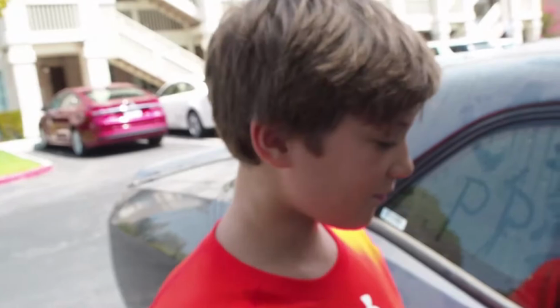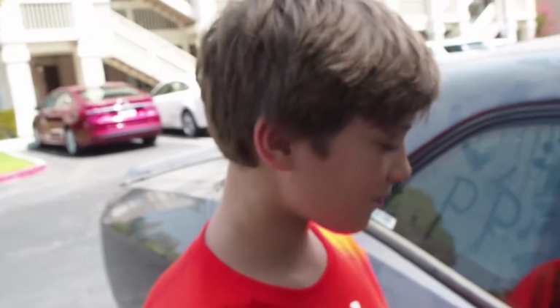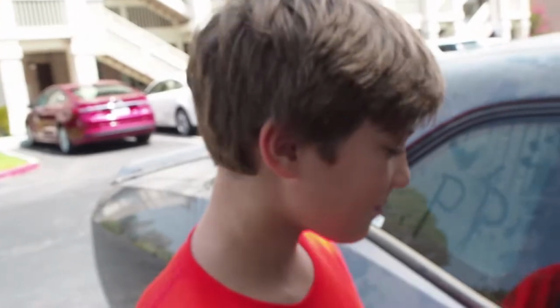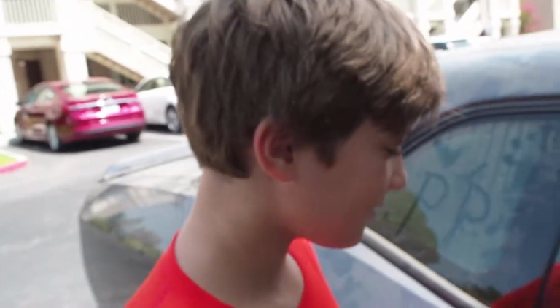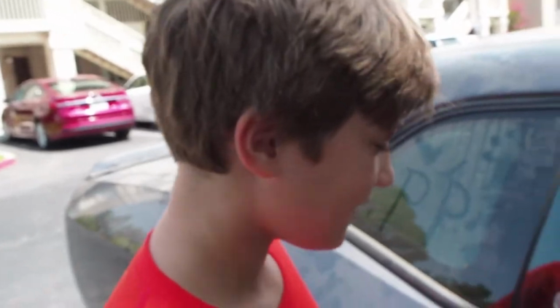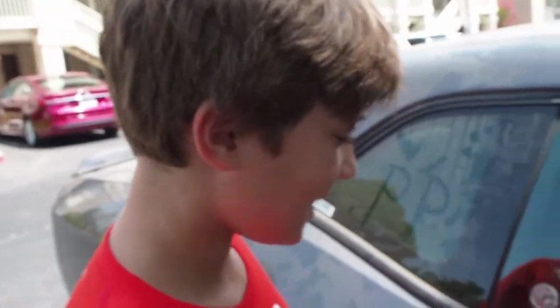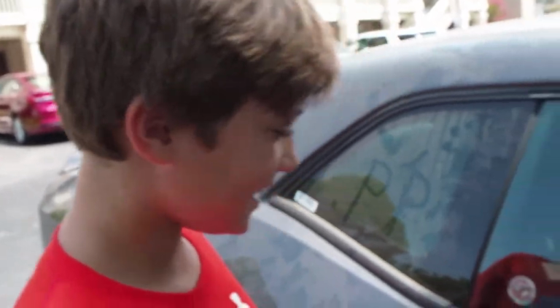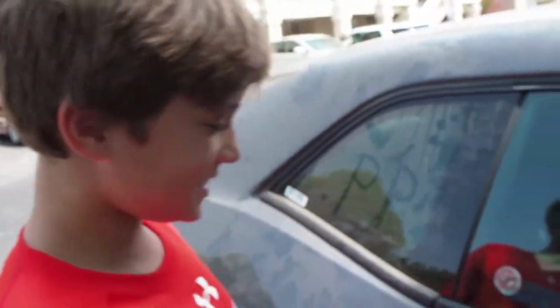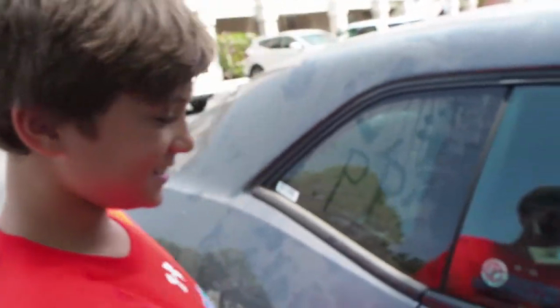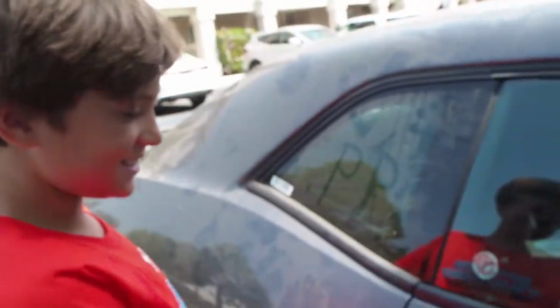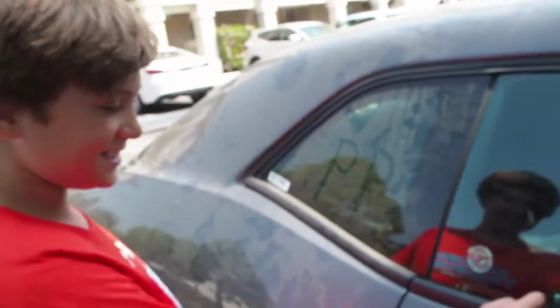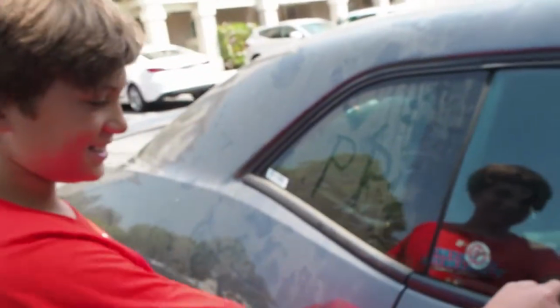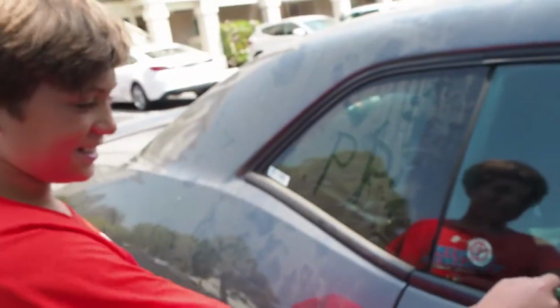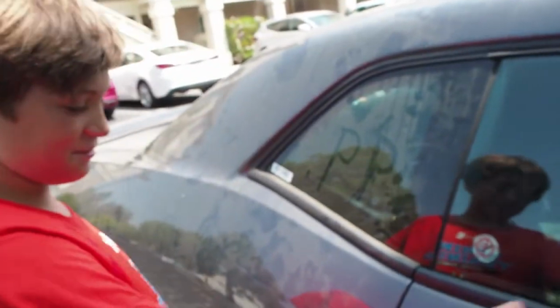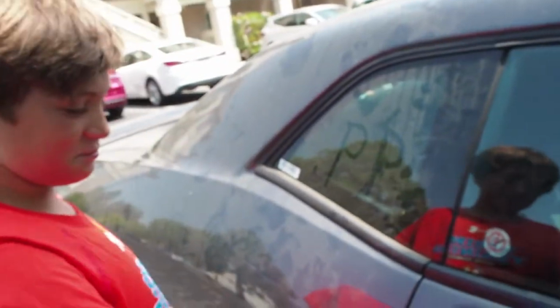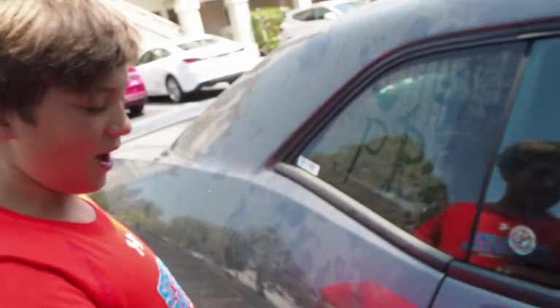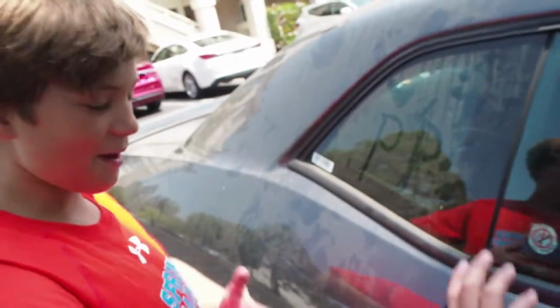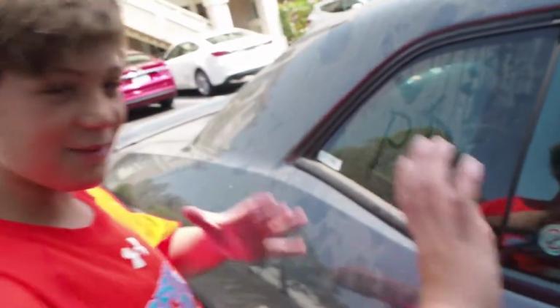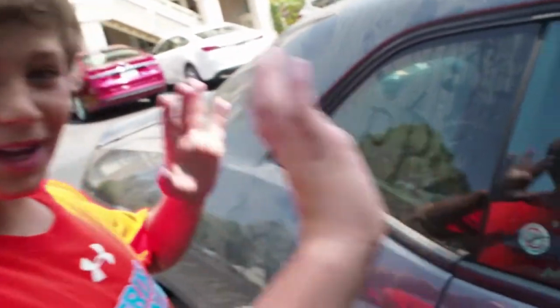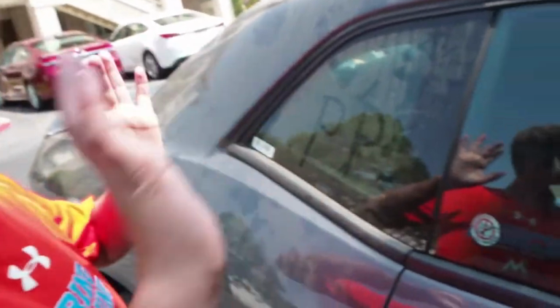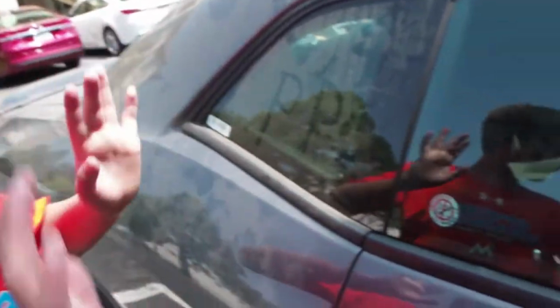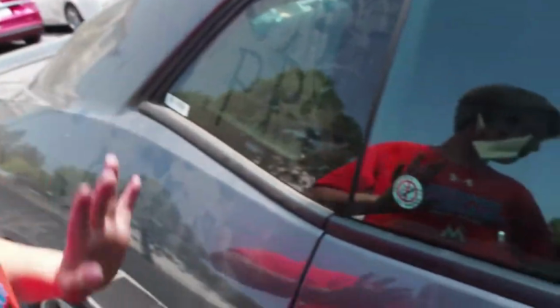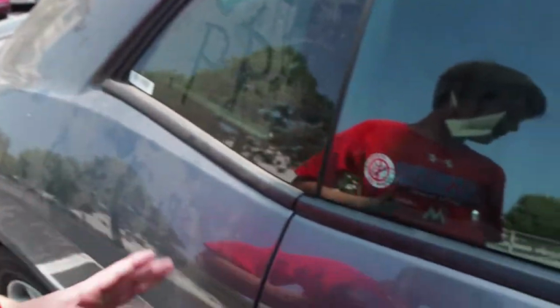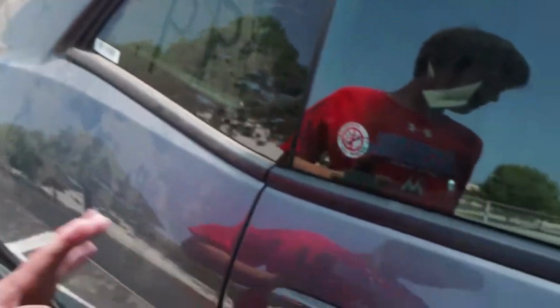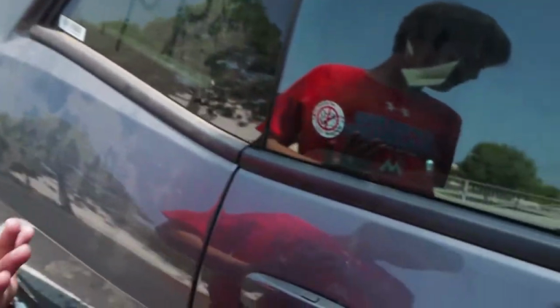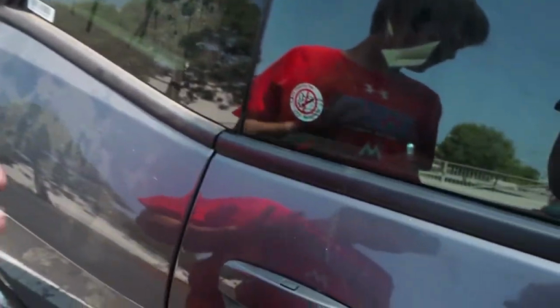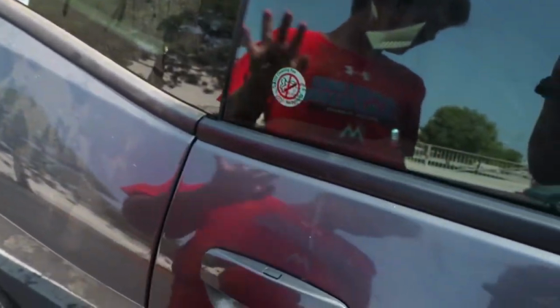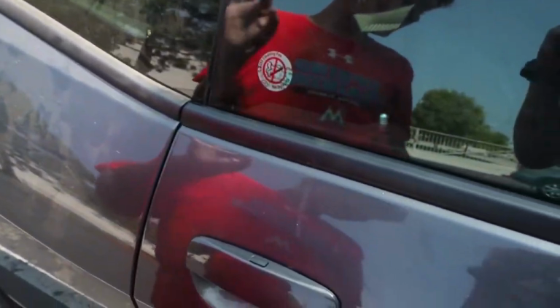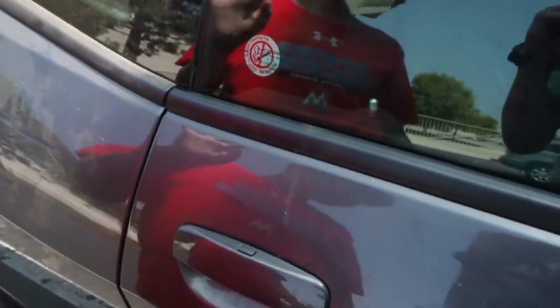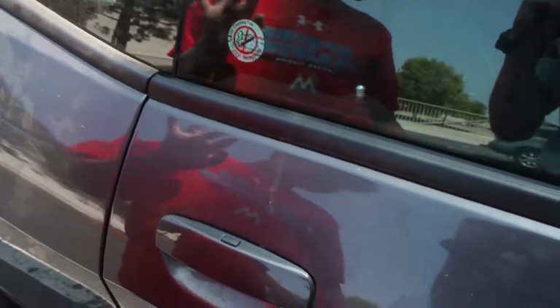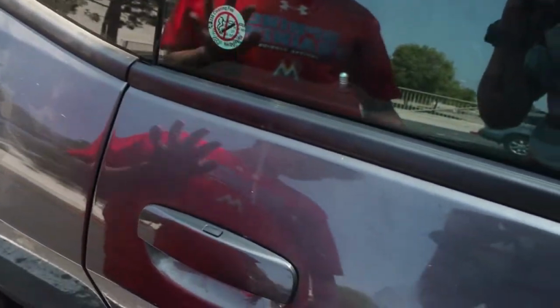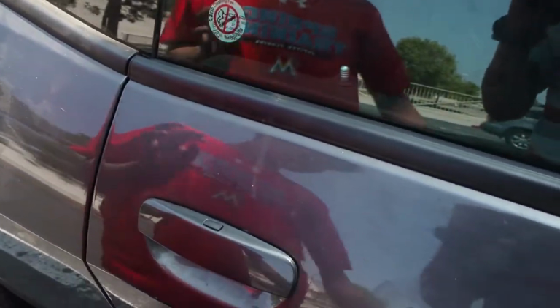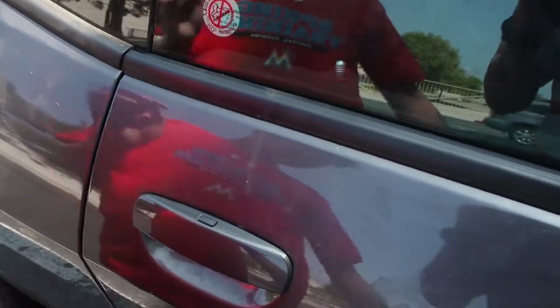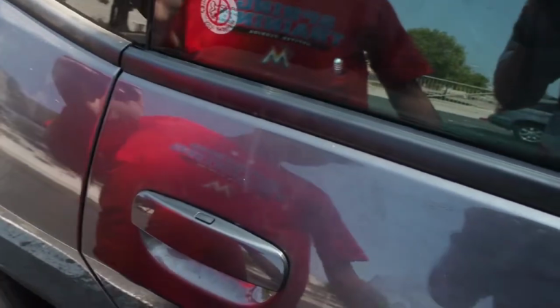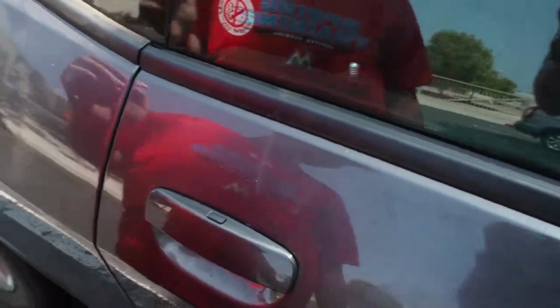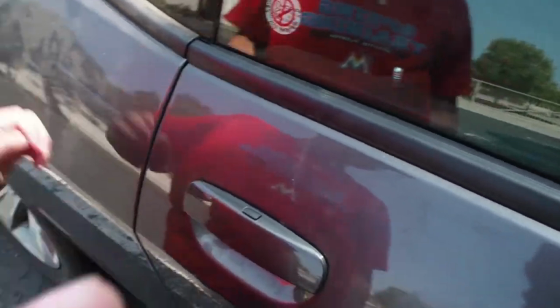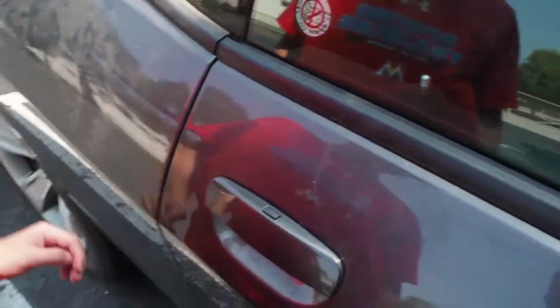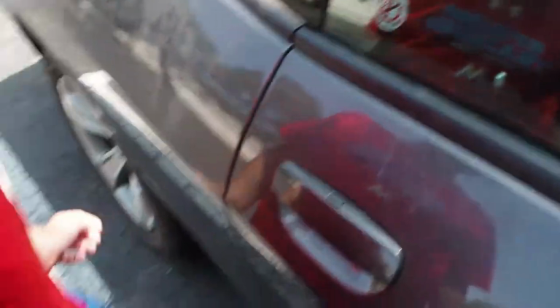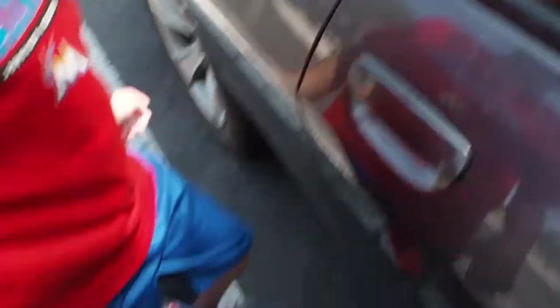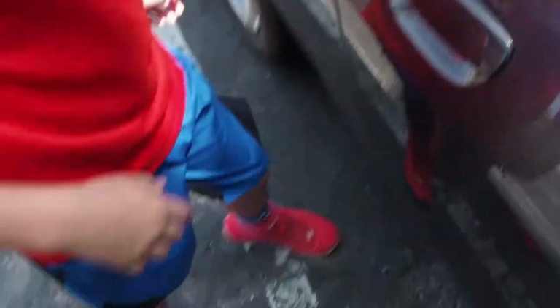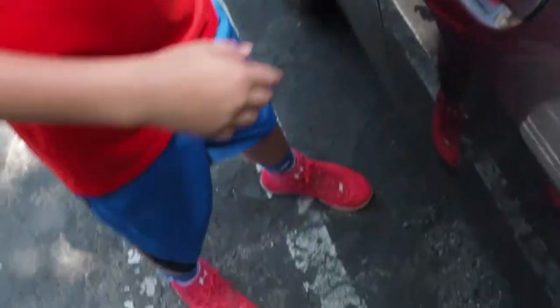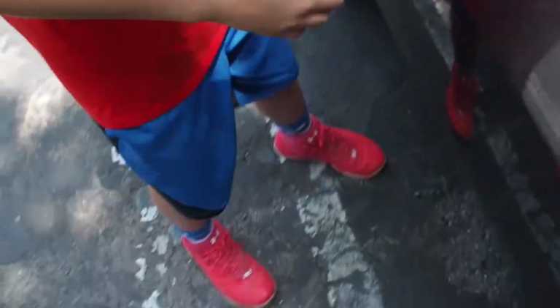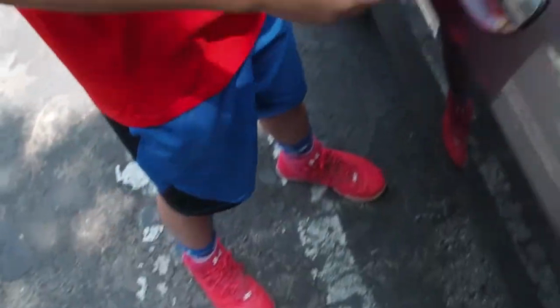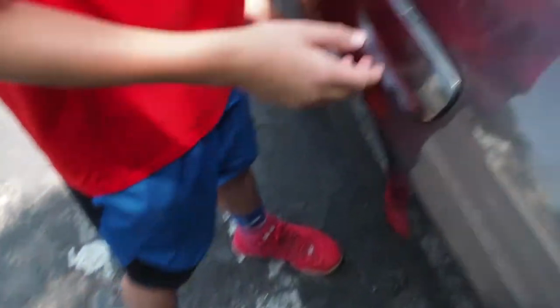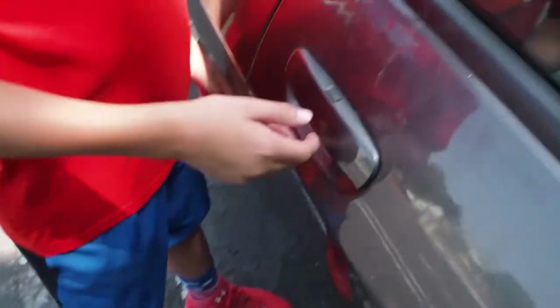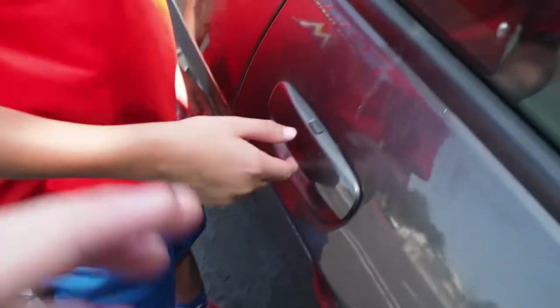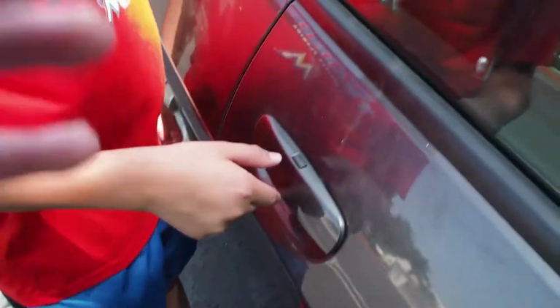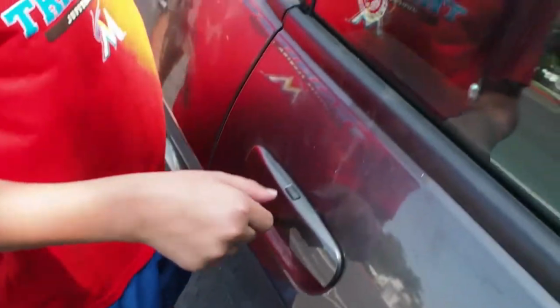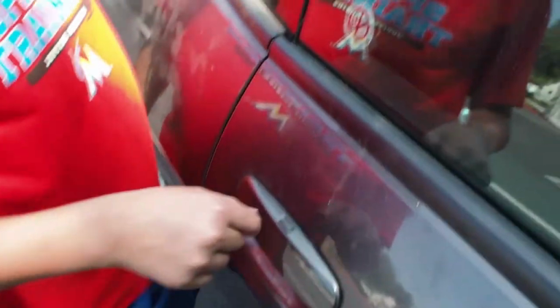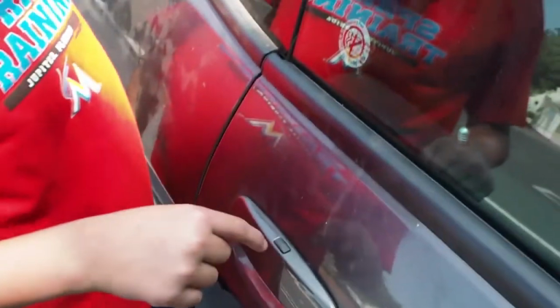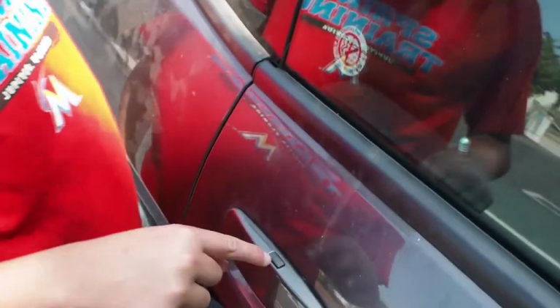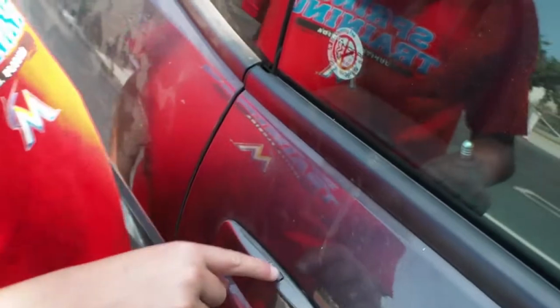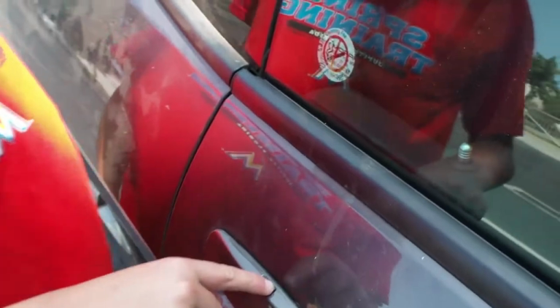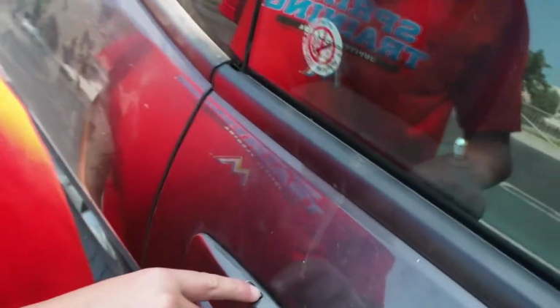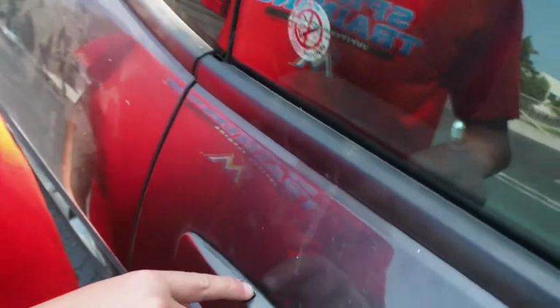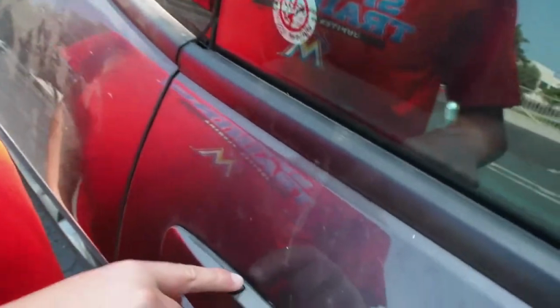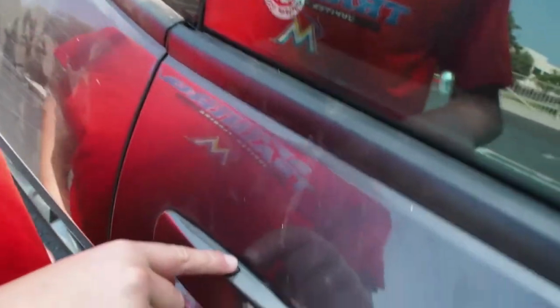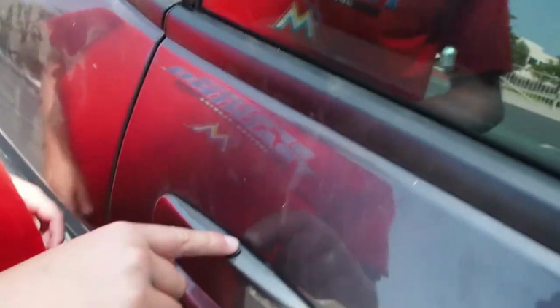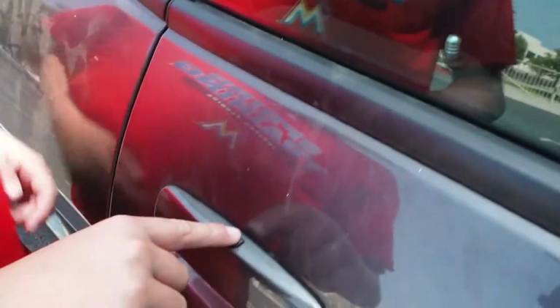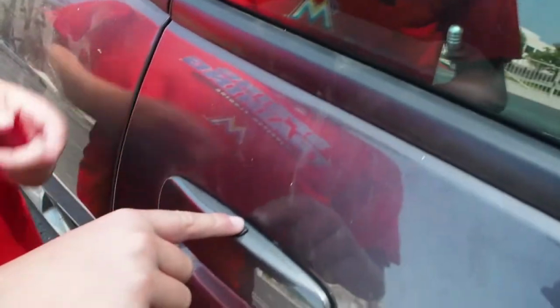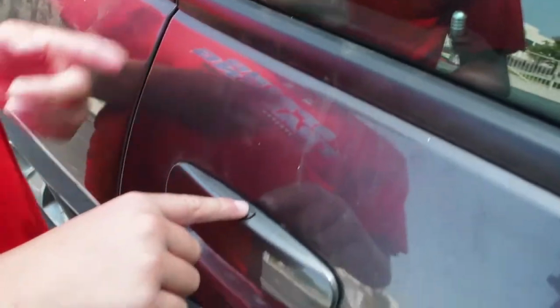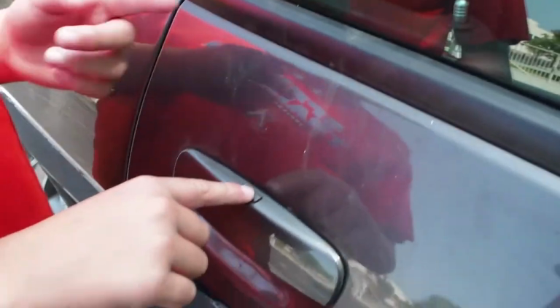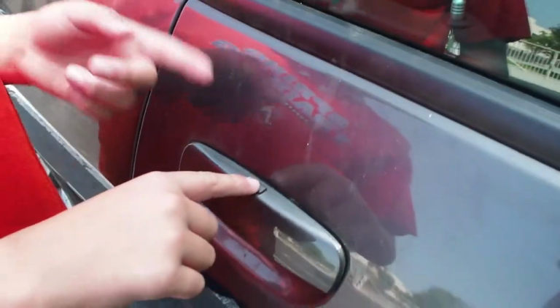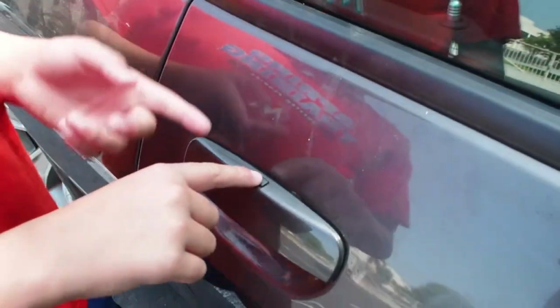So as you can see, we don't have the keys — it's locked. Alright, this is how you unlock it.